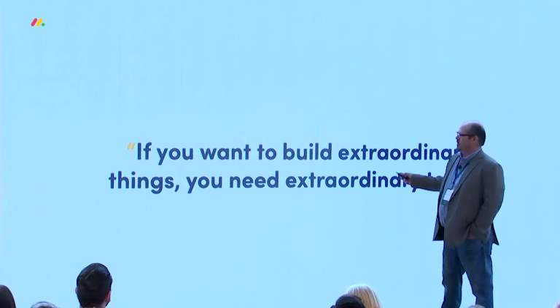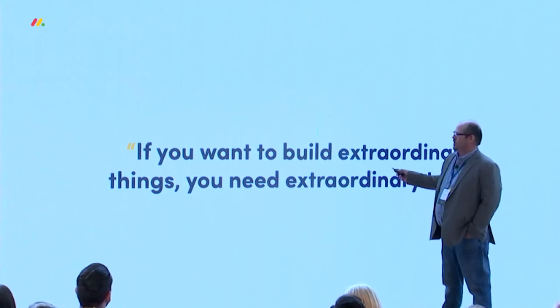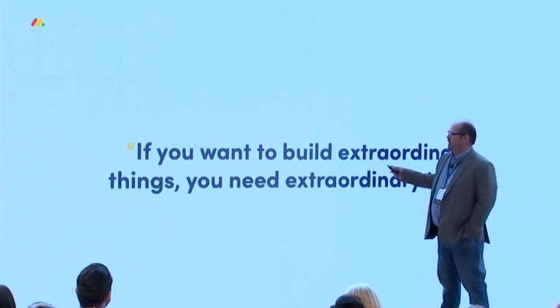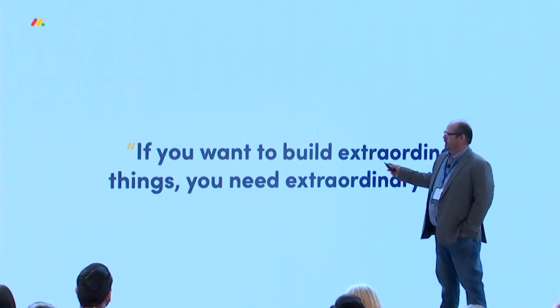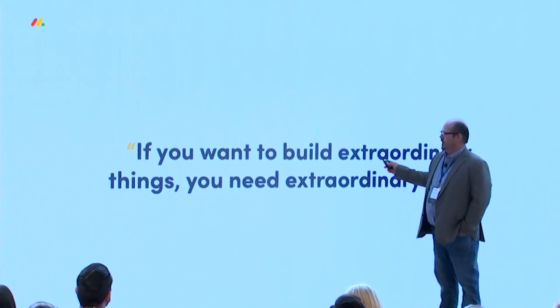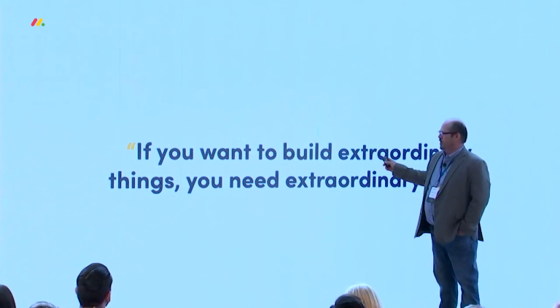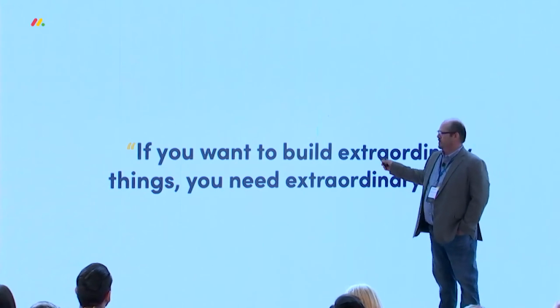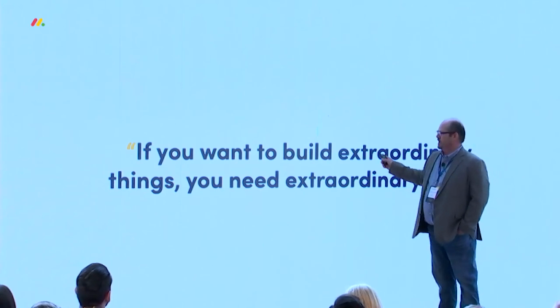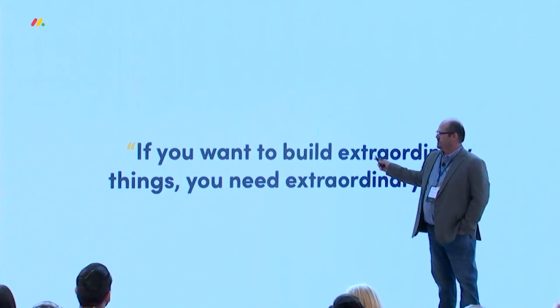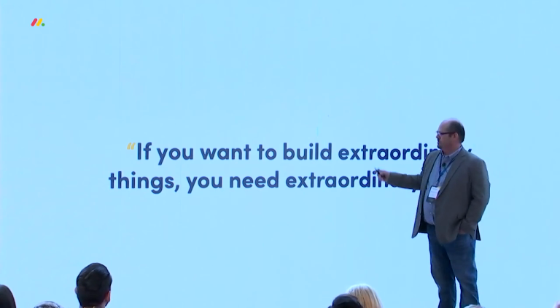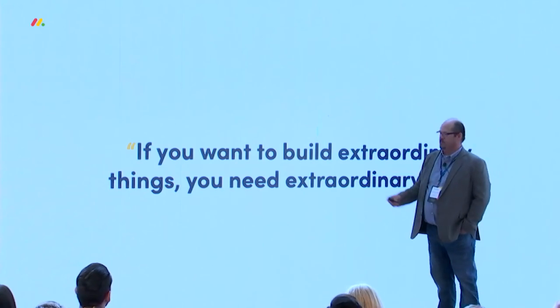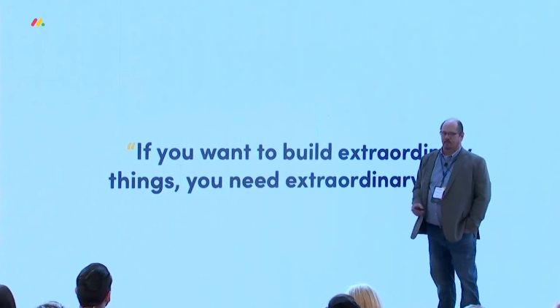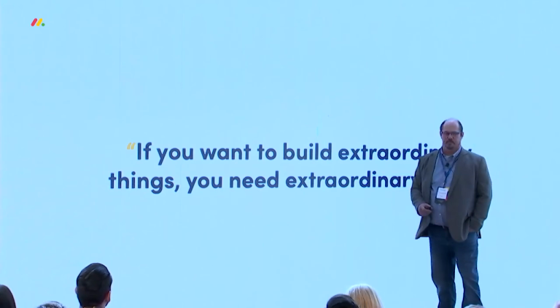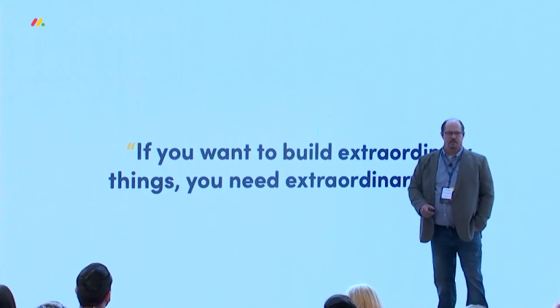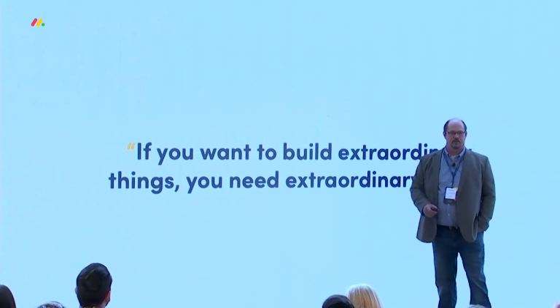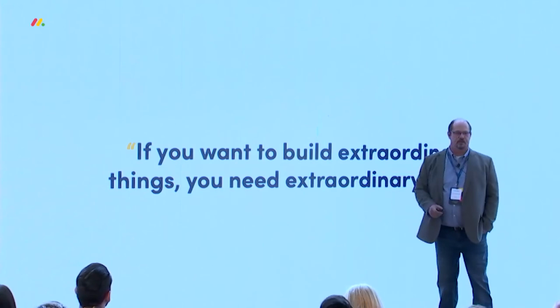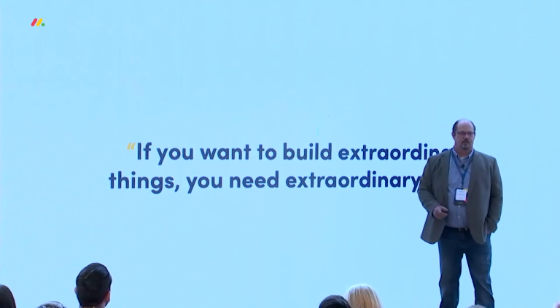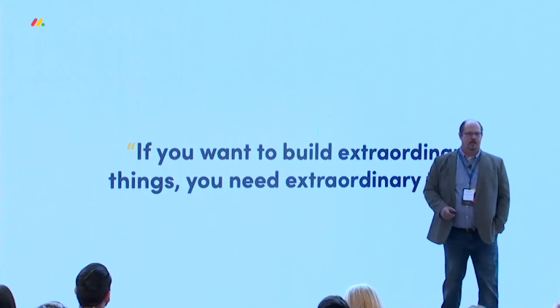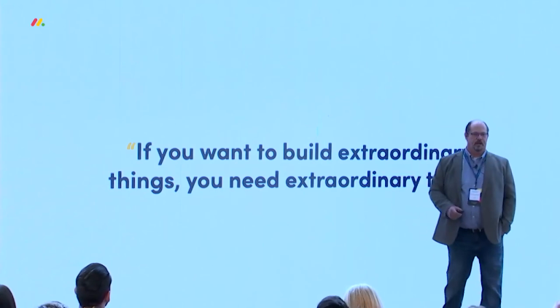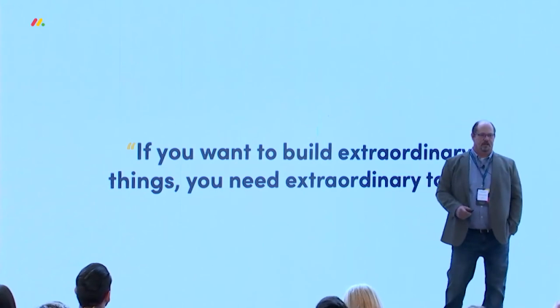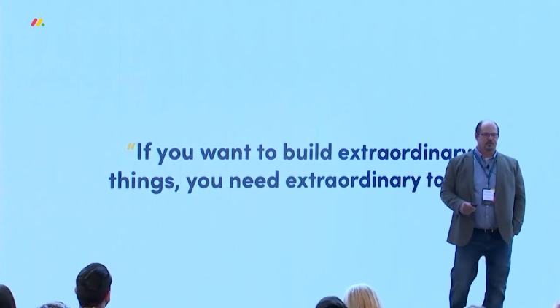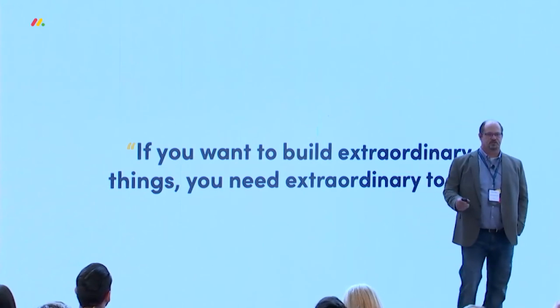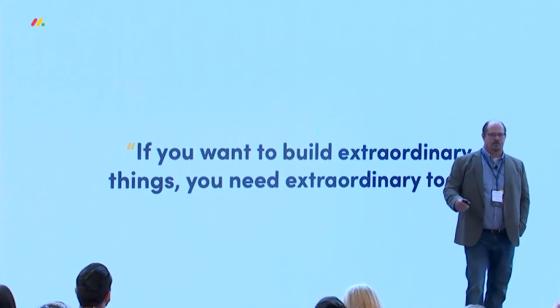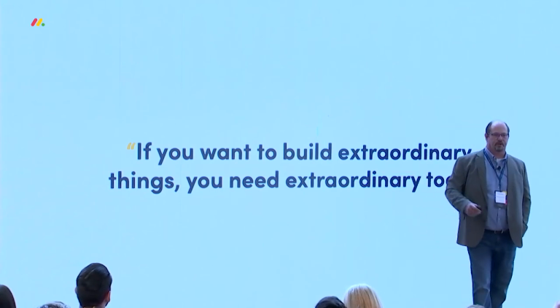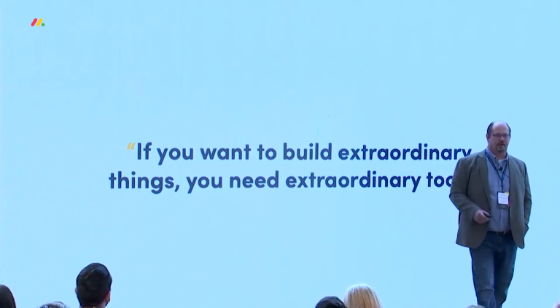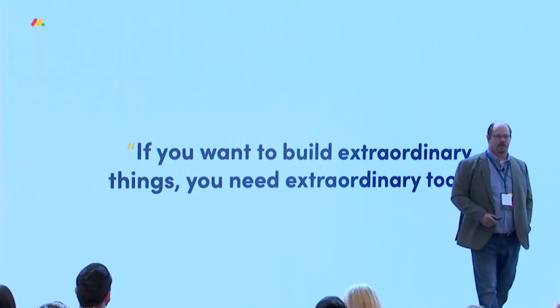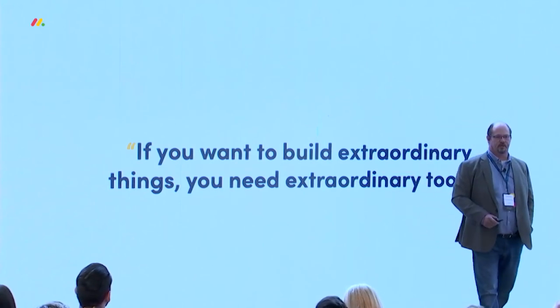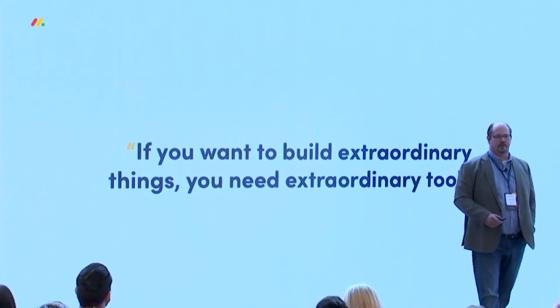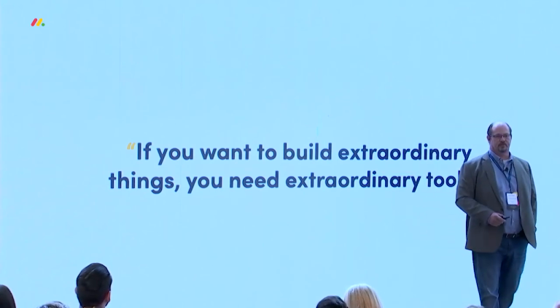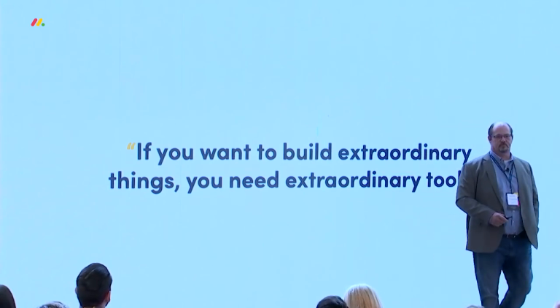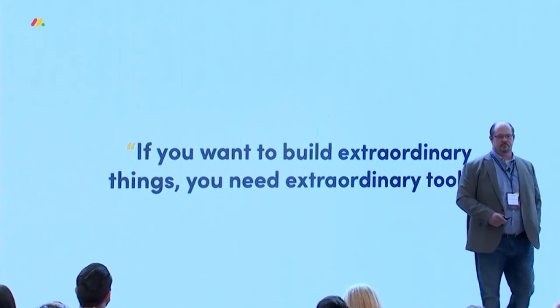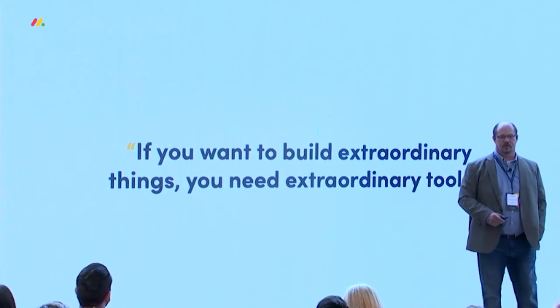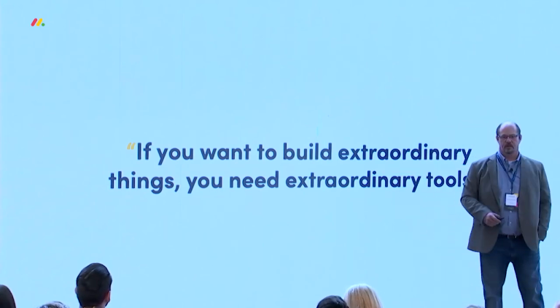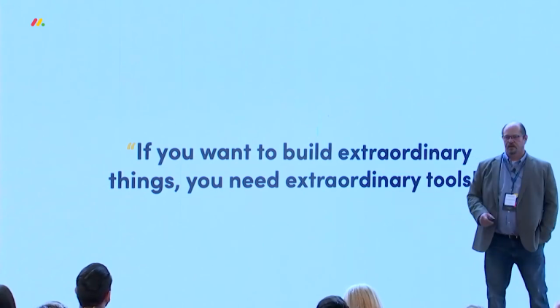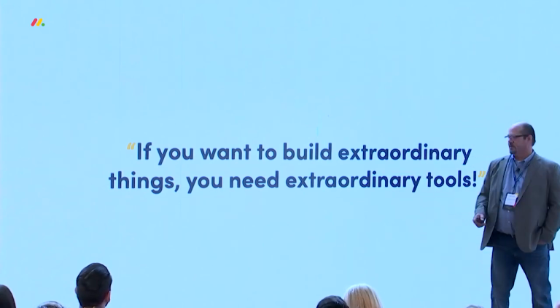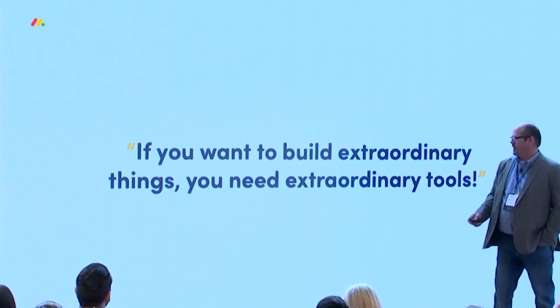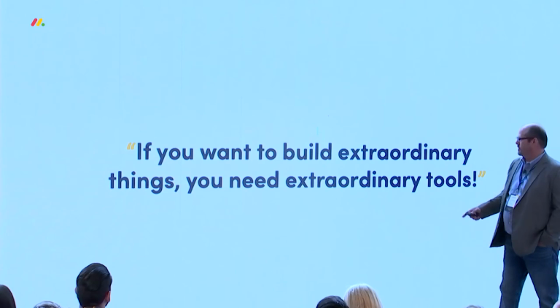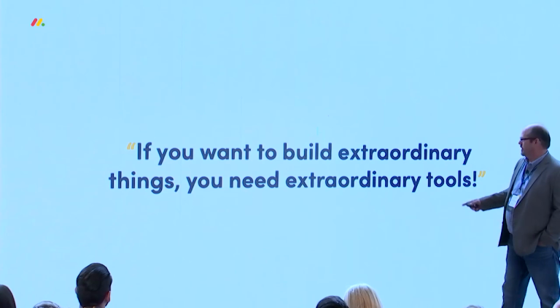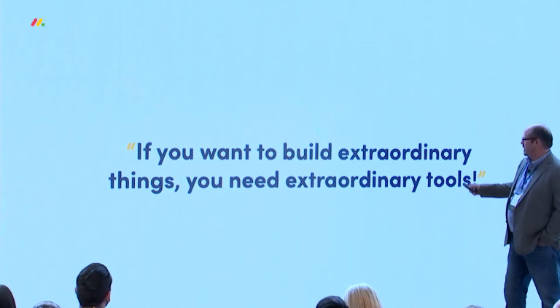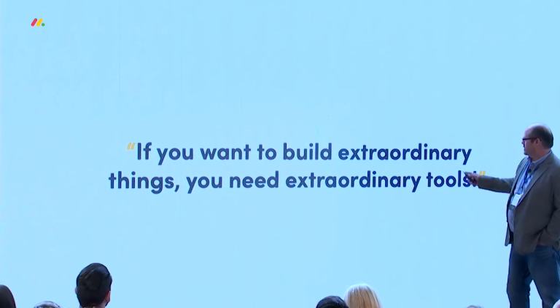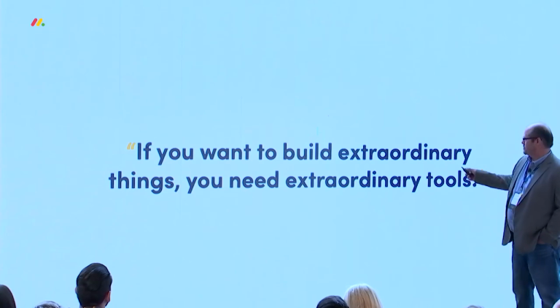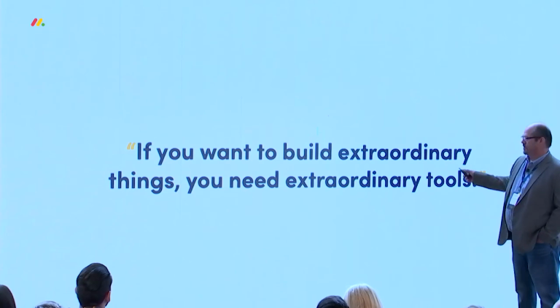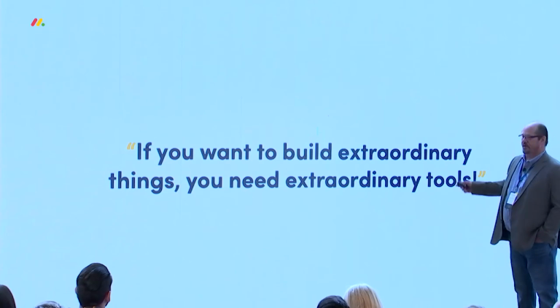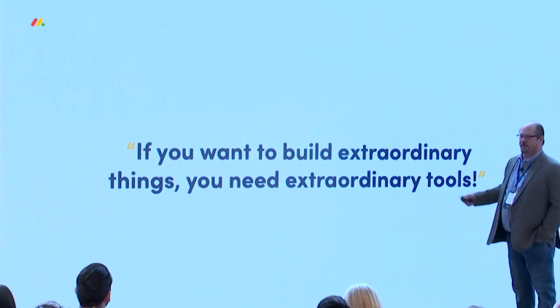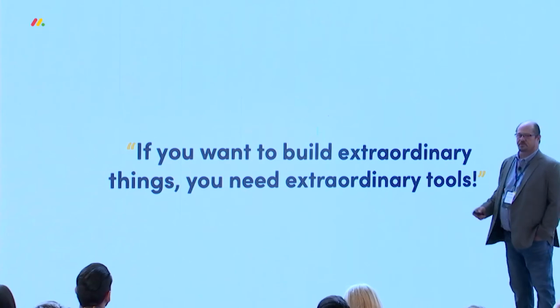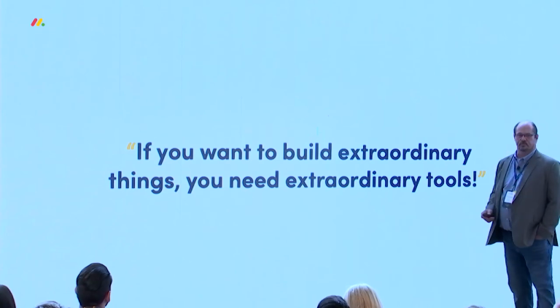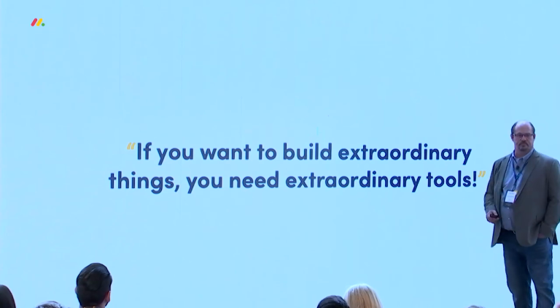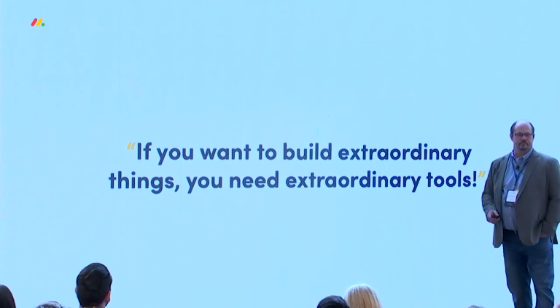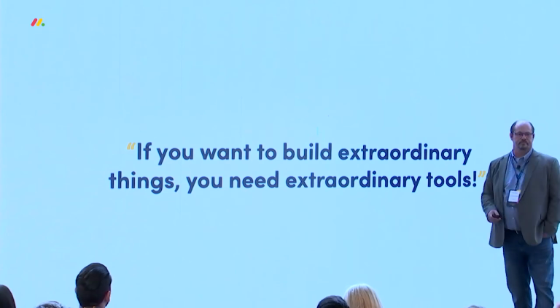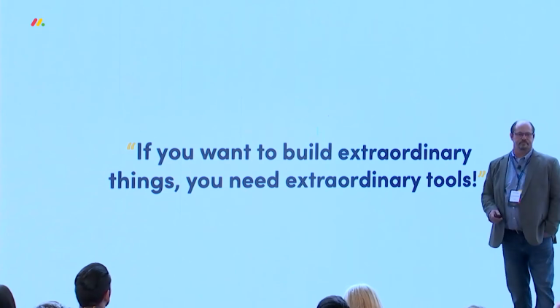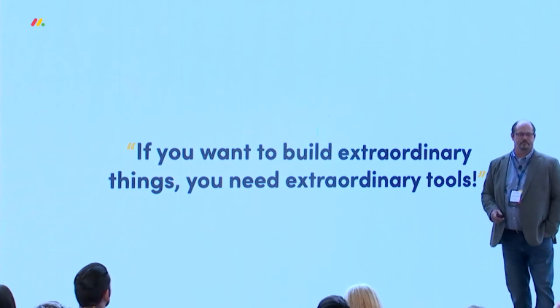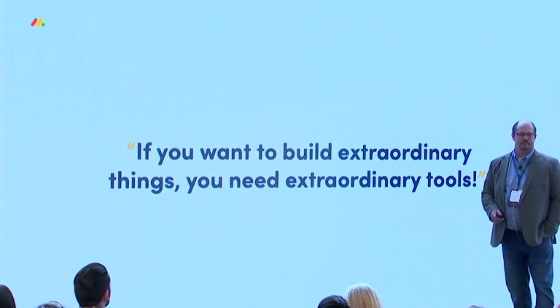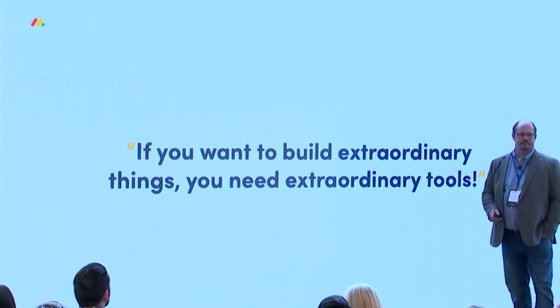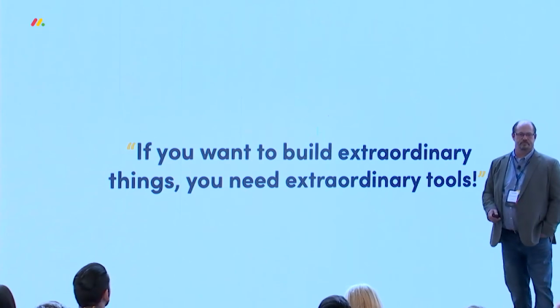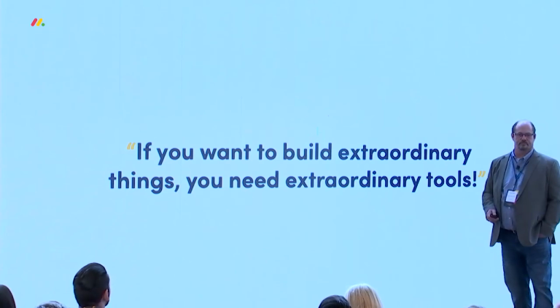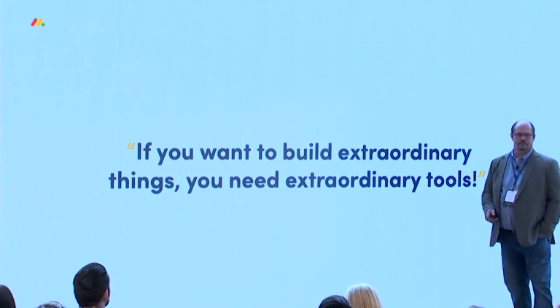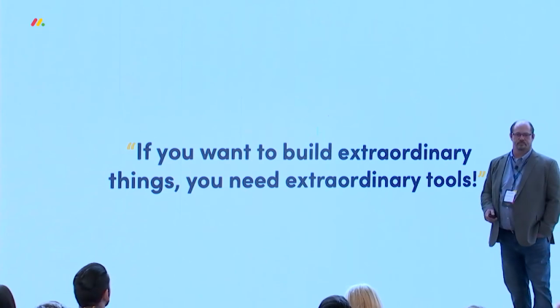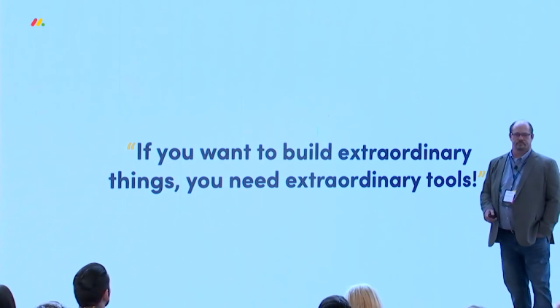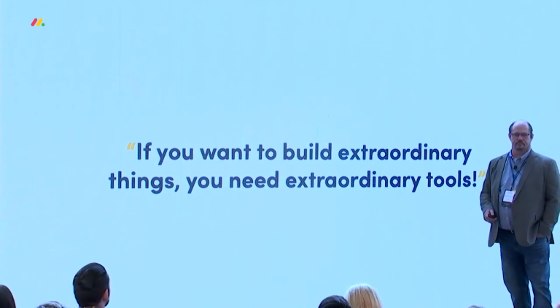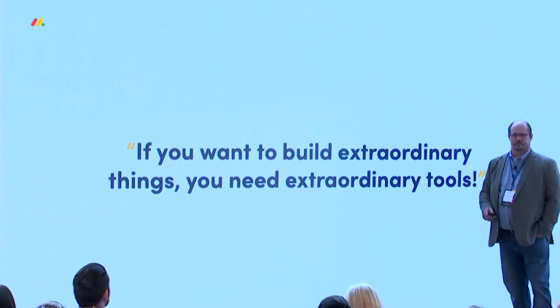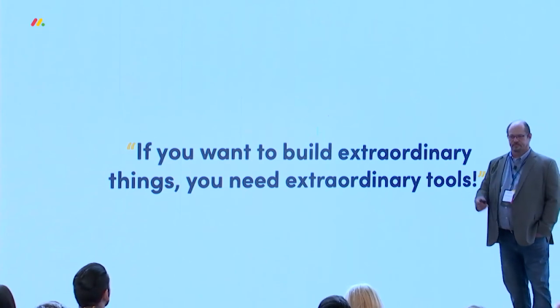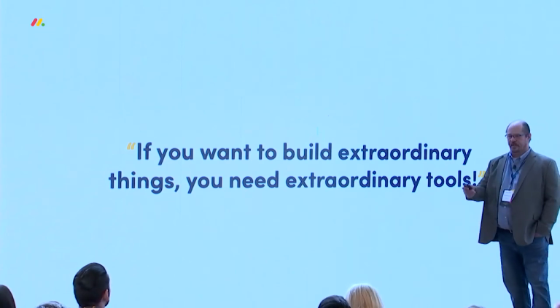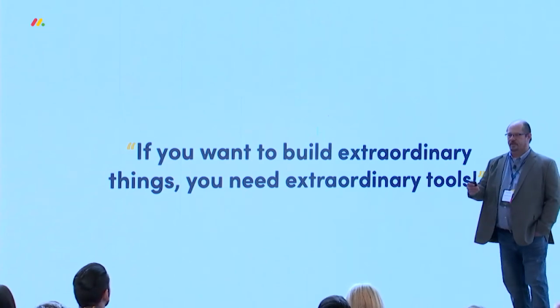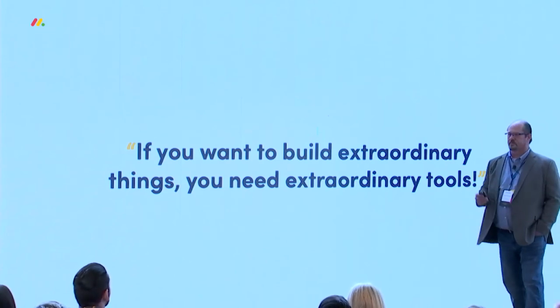In our minds, if you want to build an extraordinary thing, then you need an extraordinary tool. Thank you.